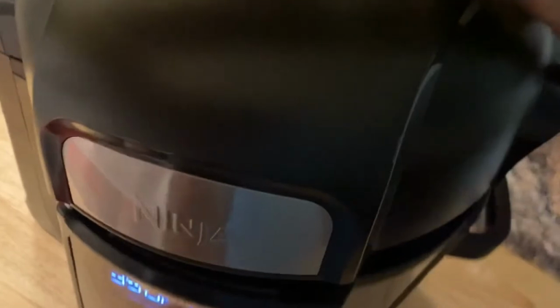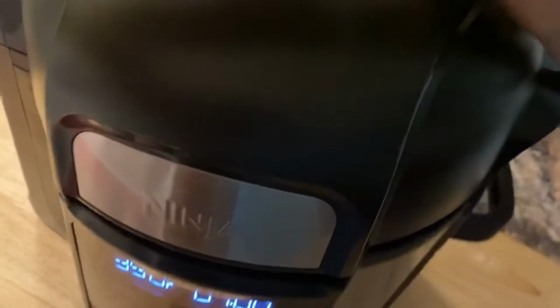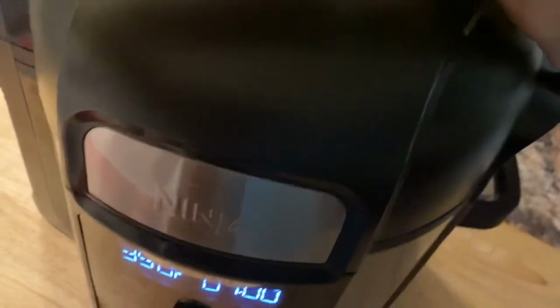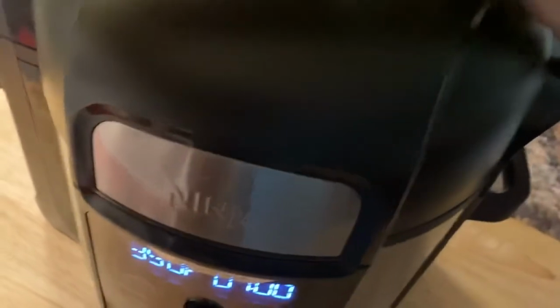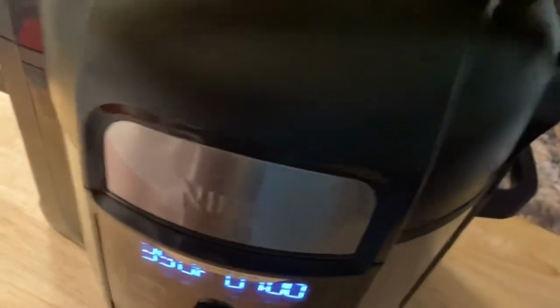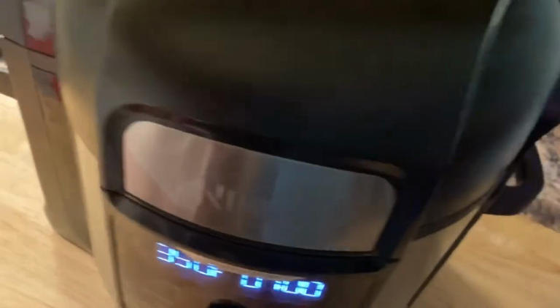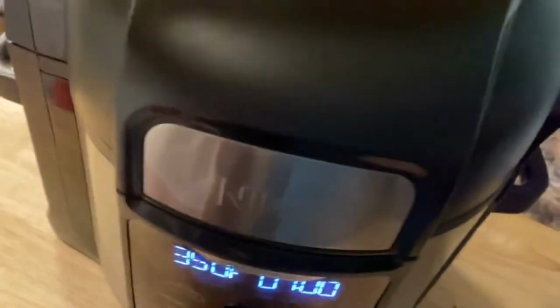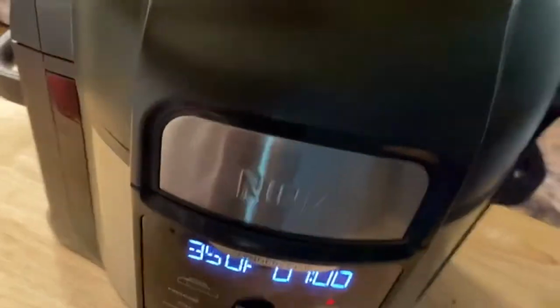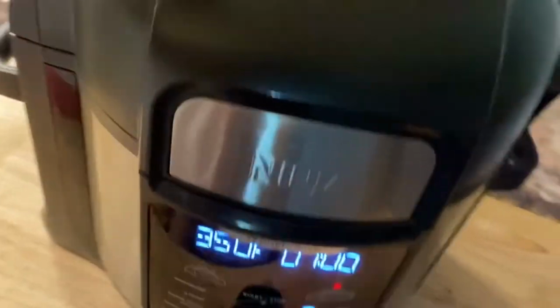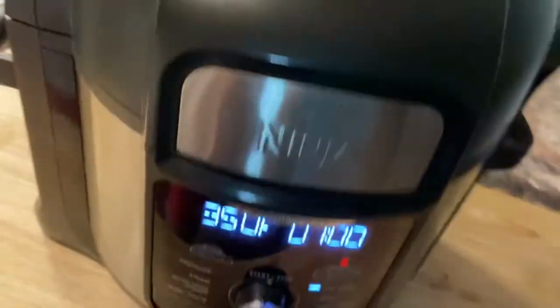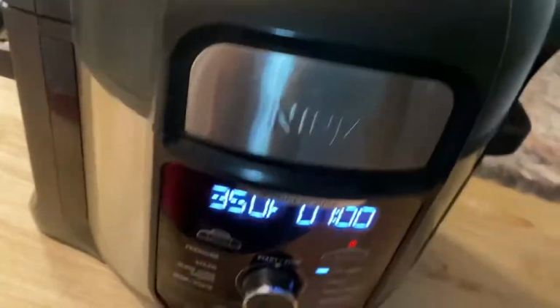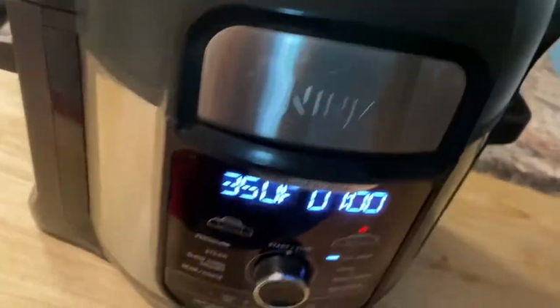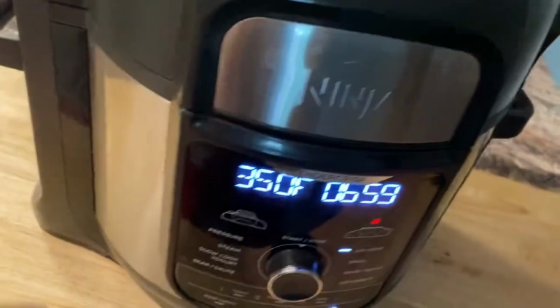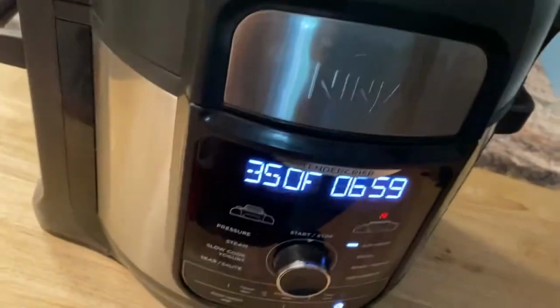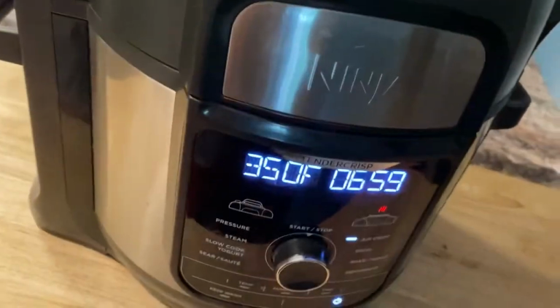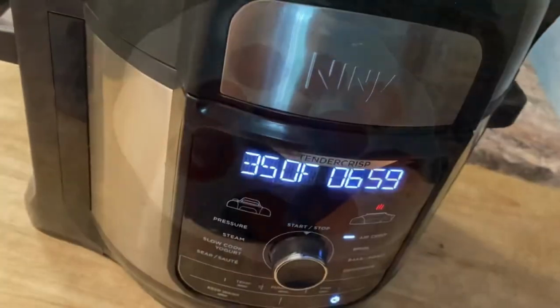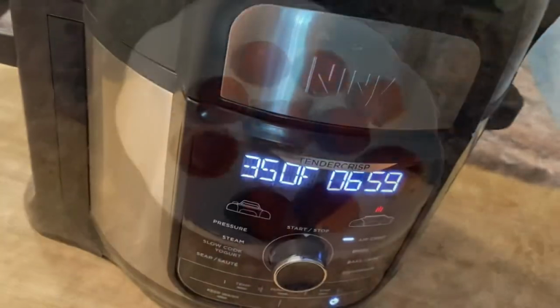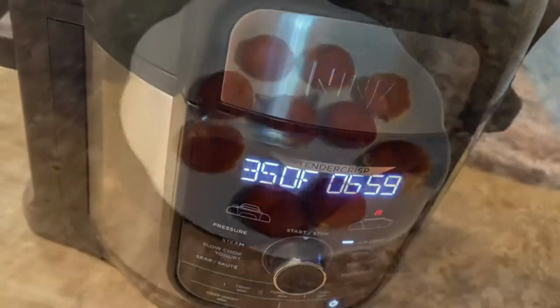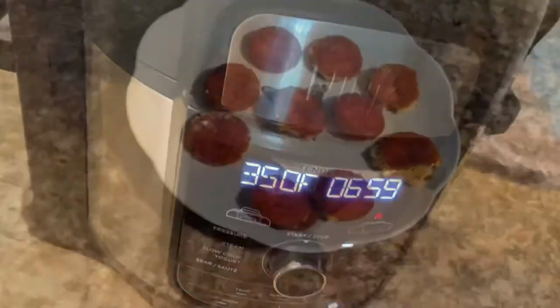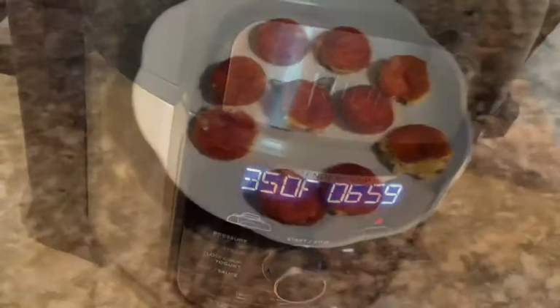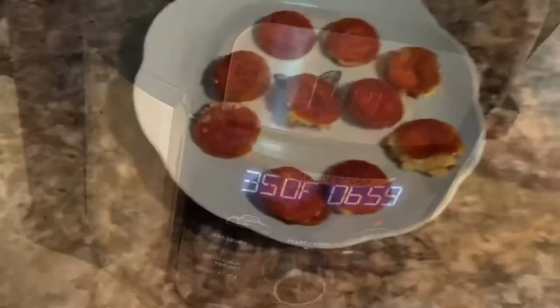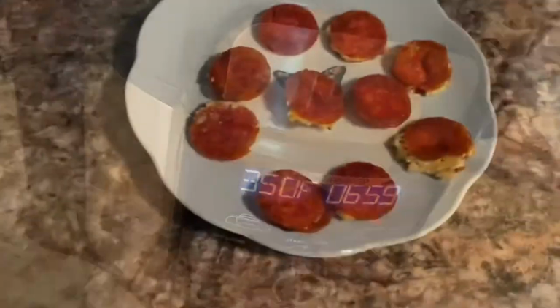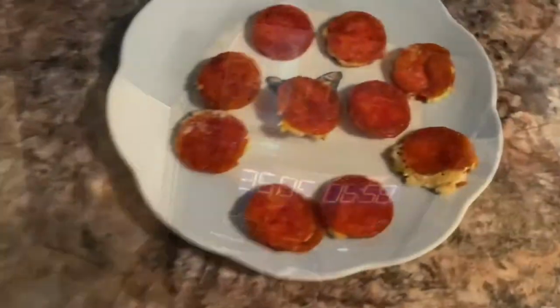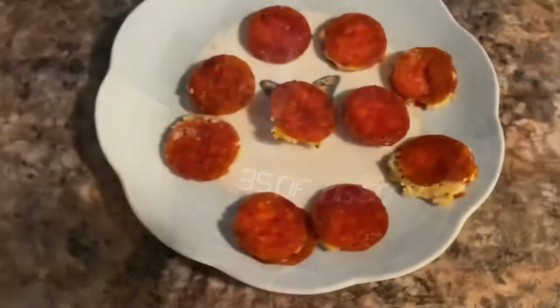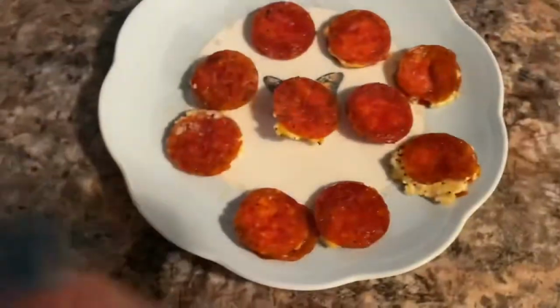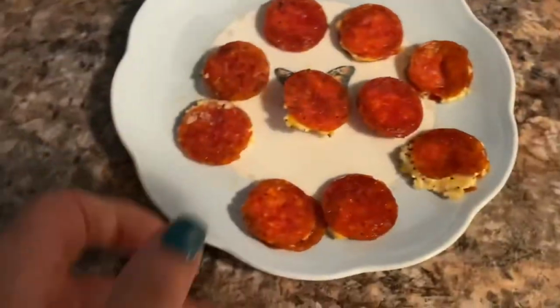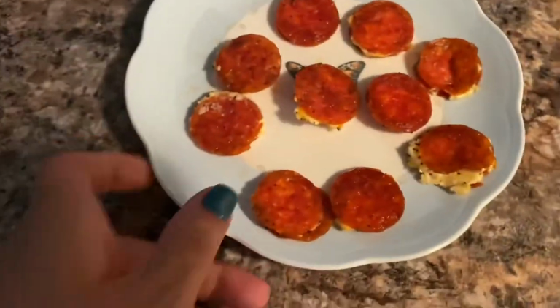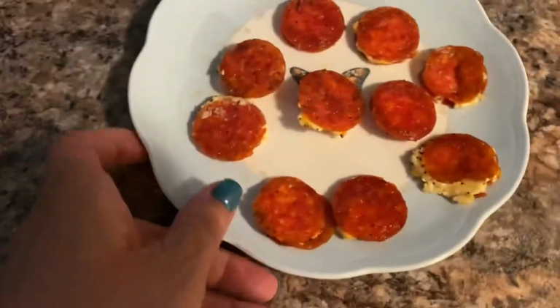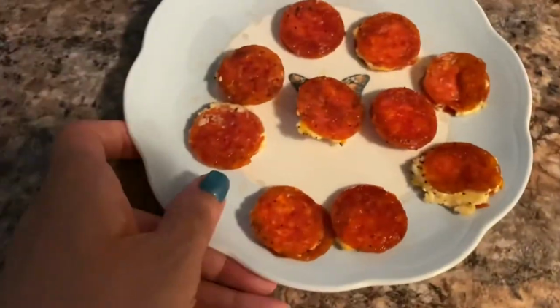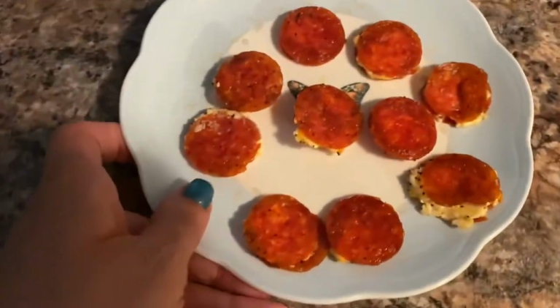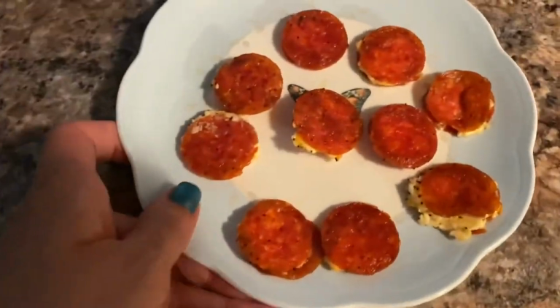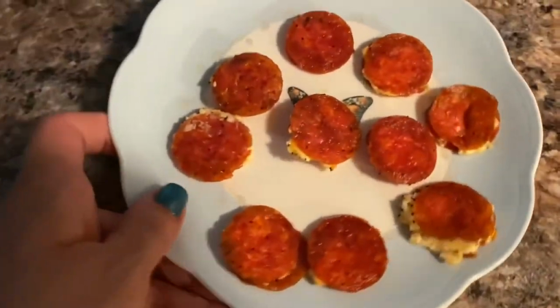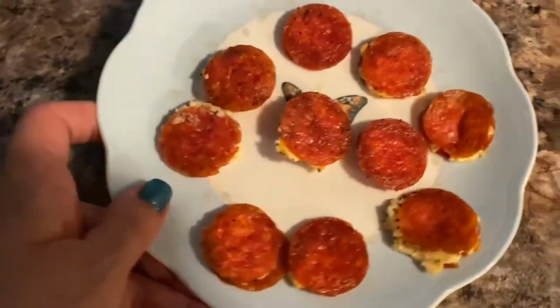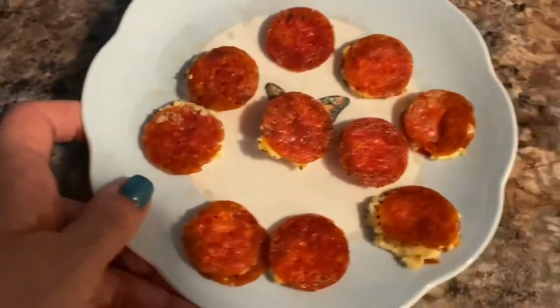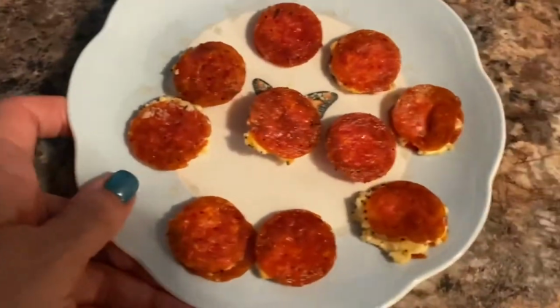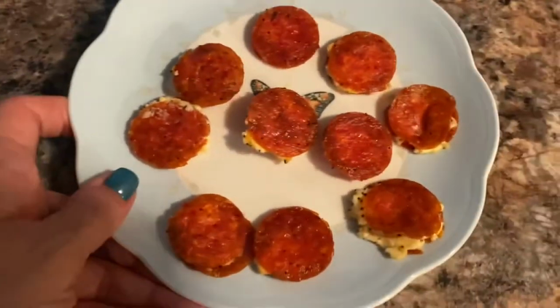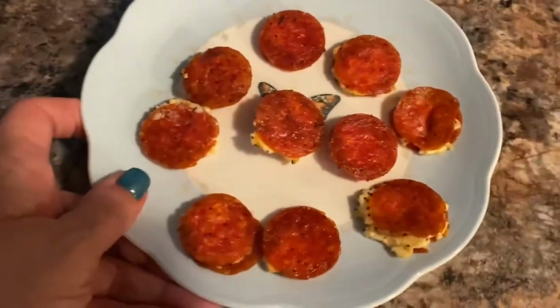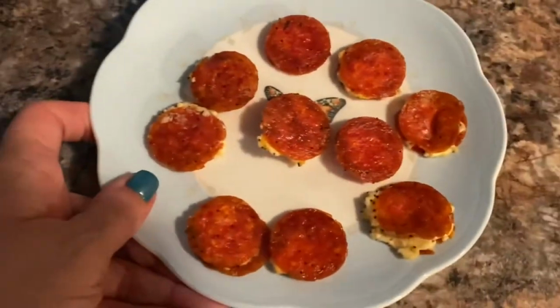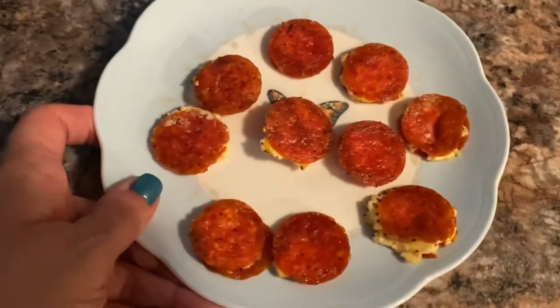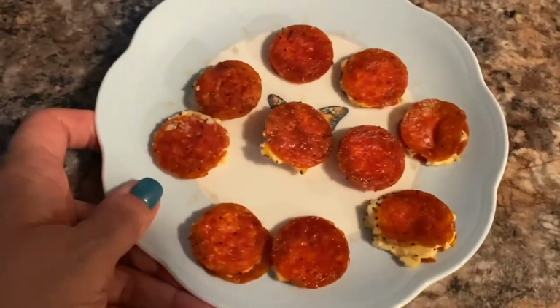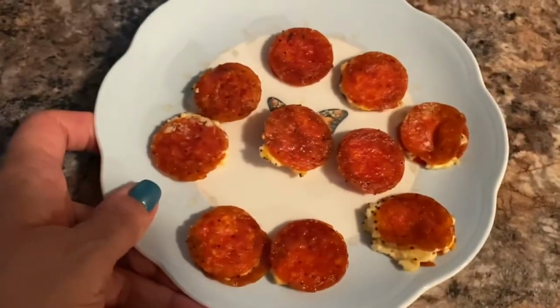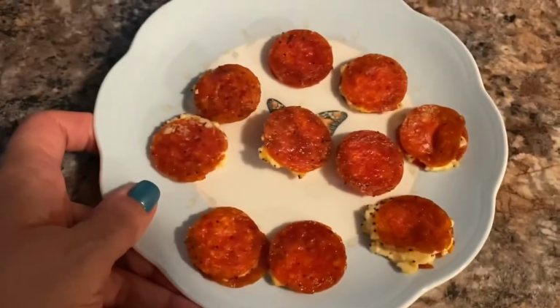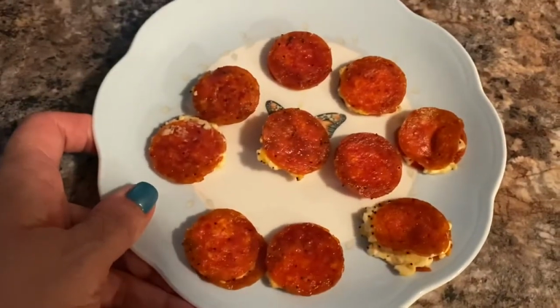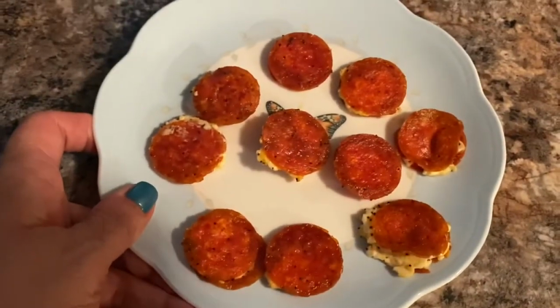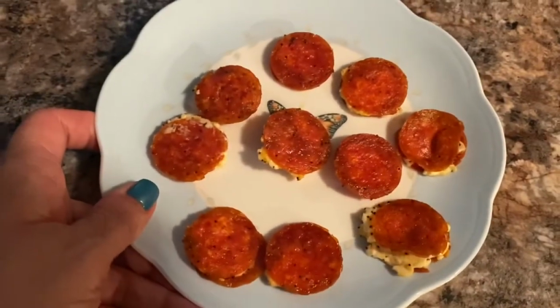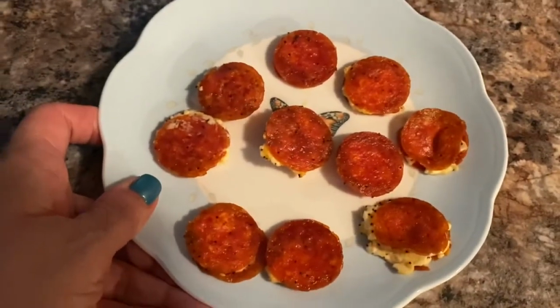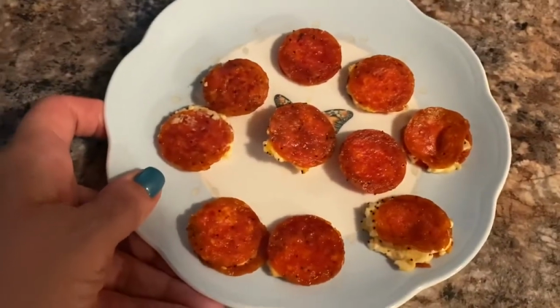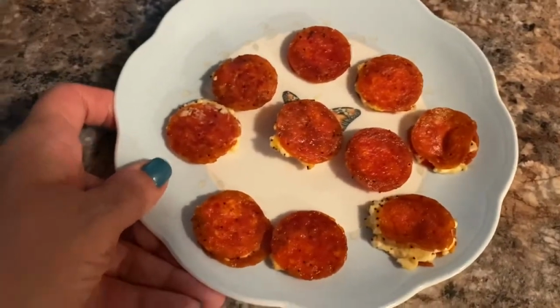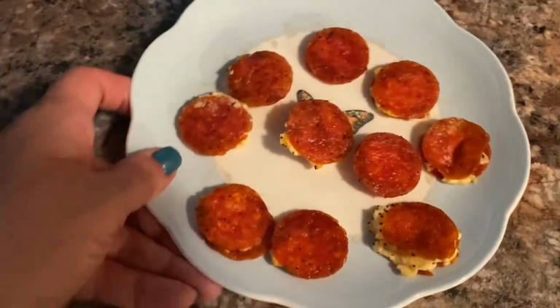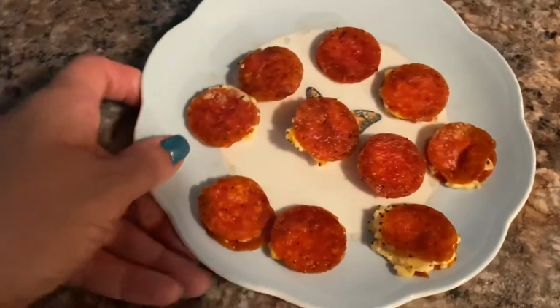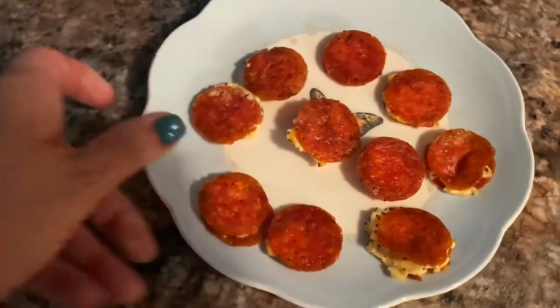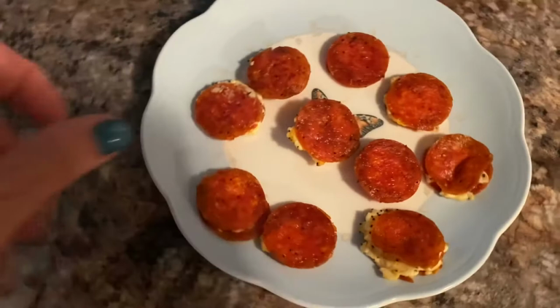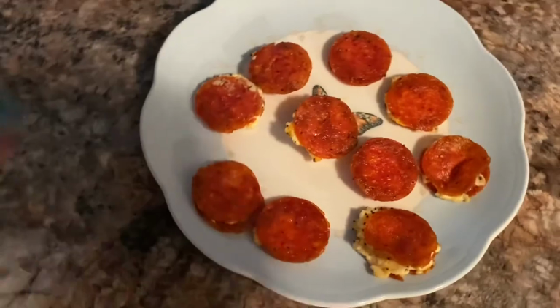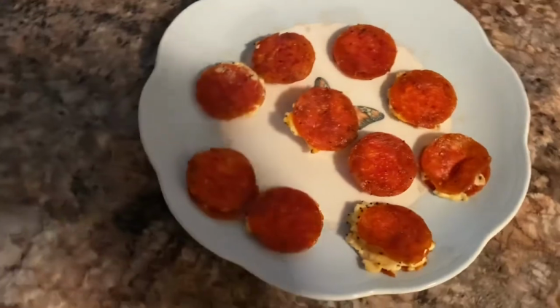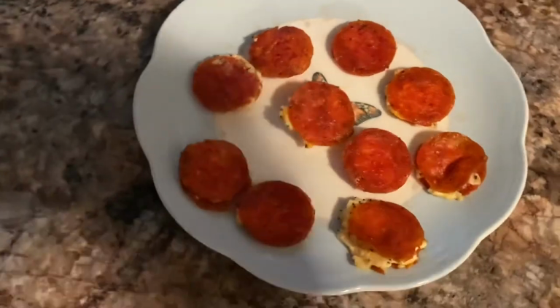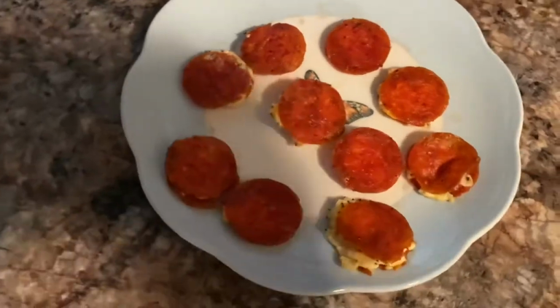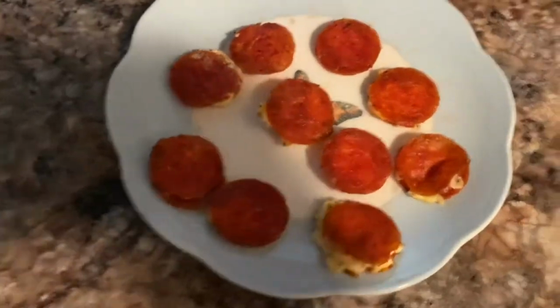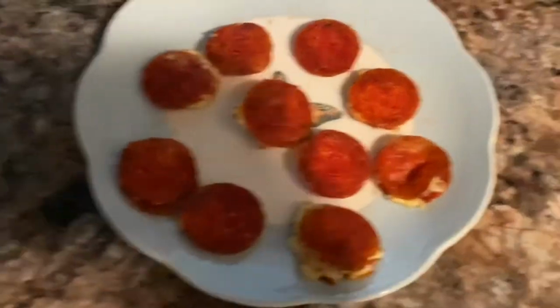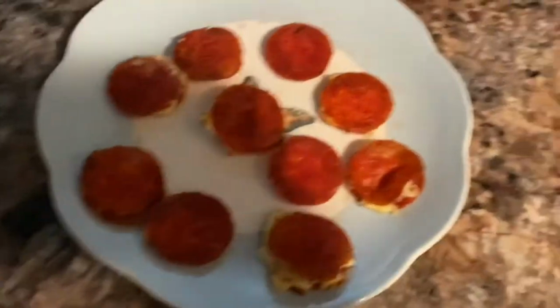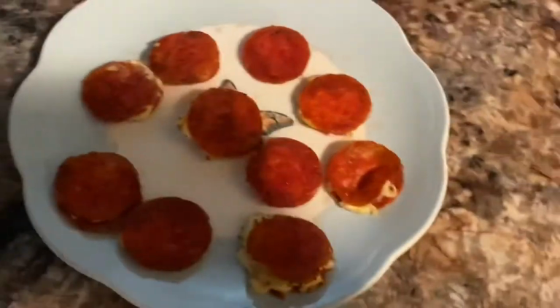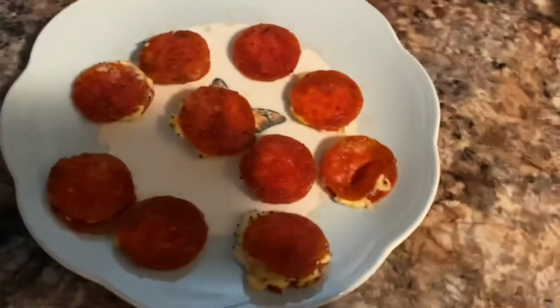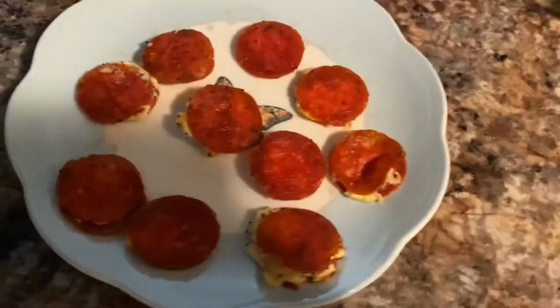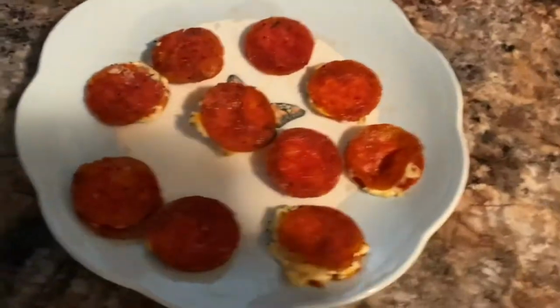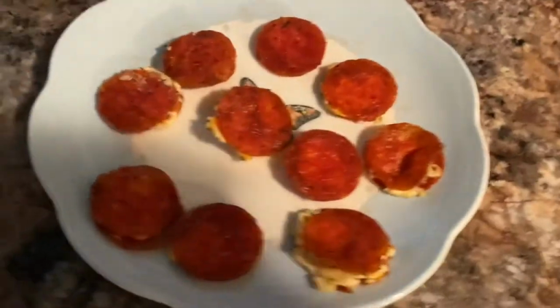When they came out they were super duper hot, so be careful, but they turned out really good, really tasty.